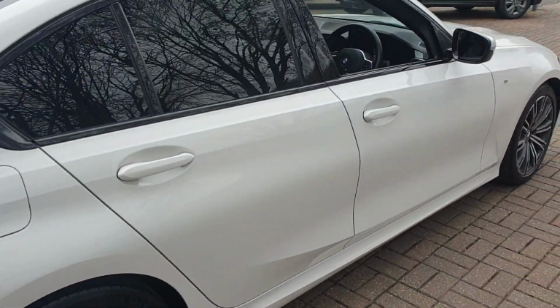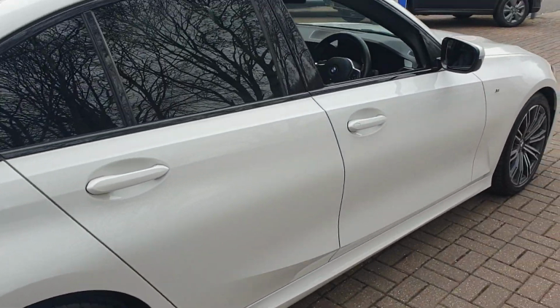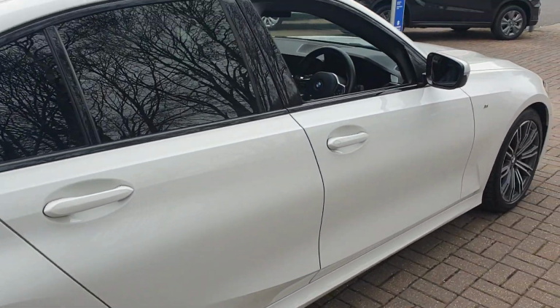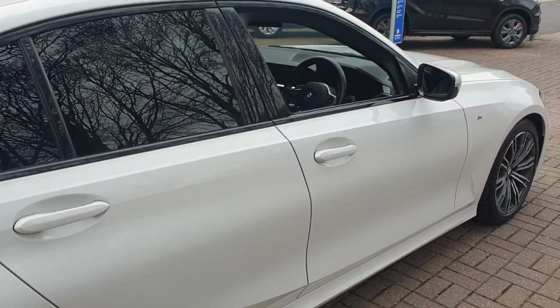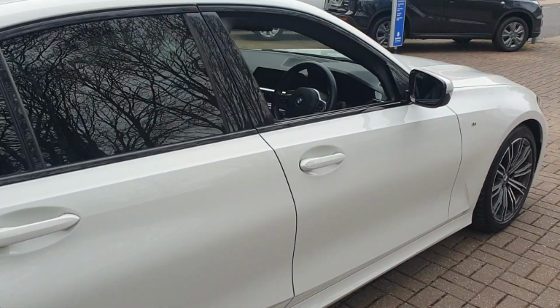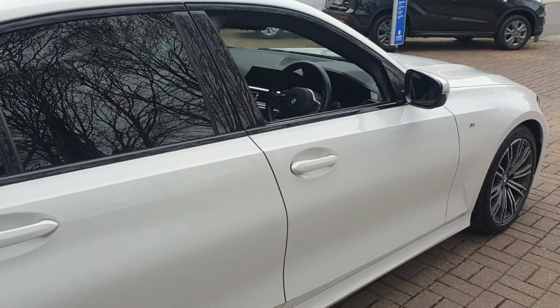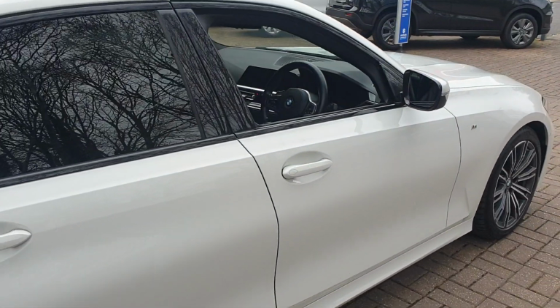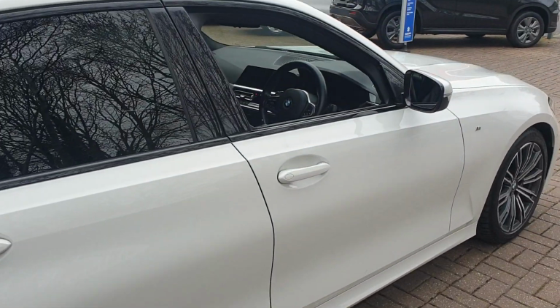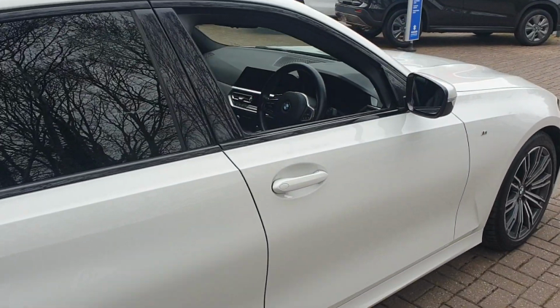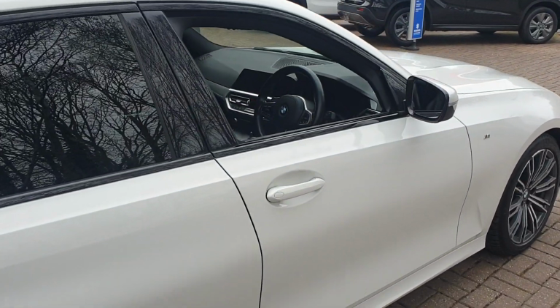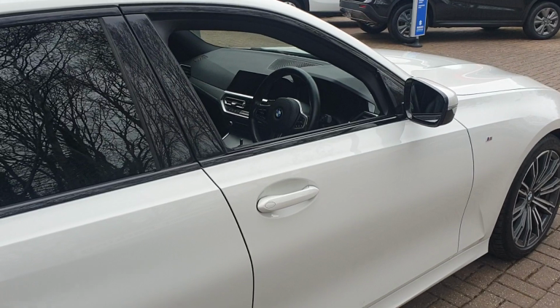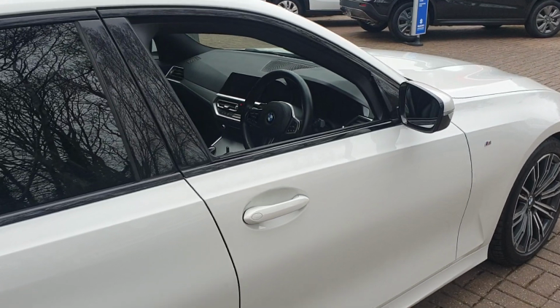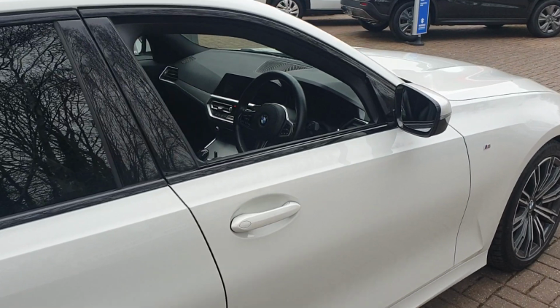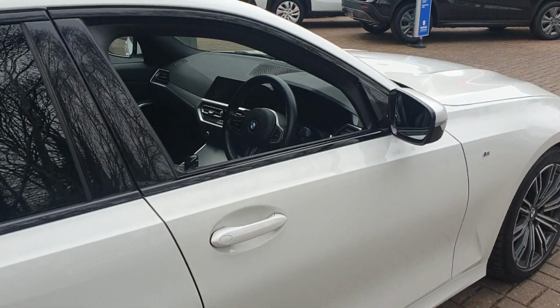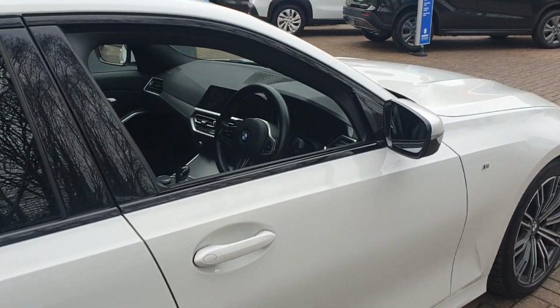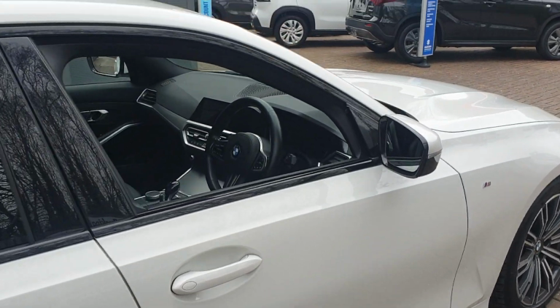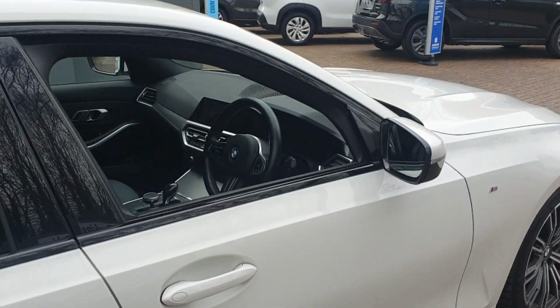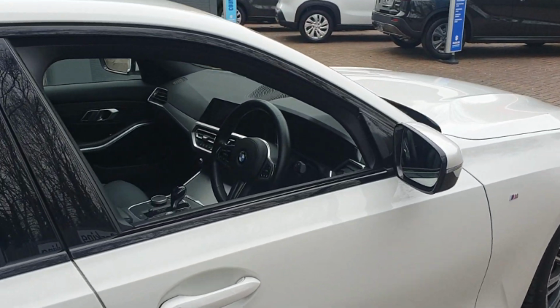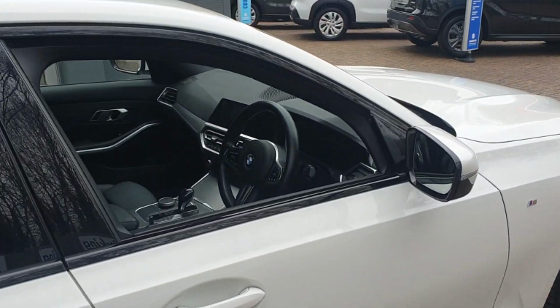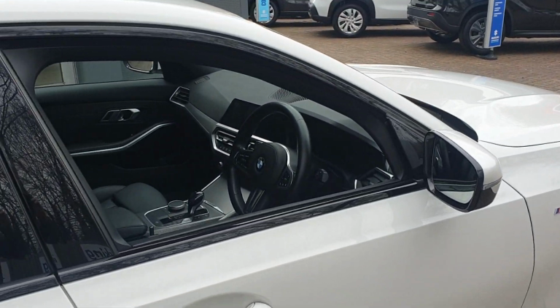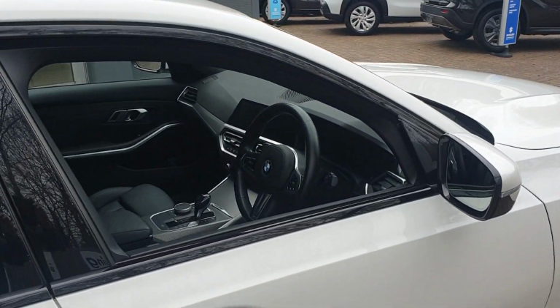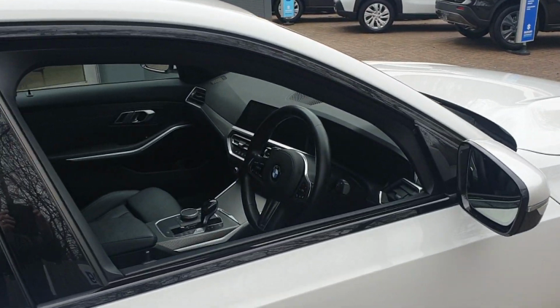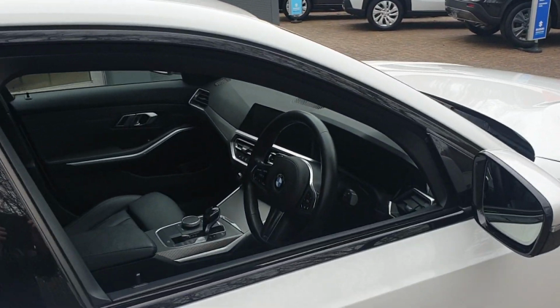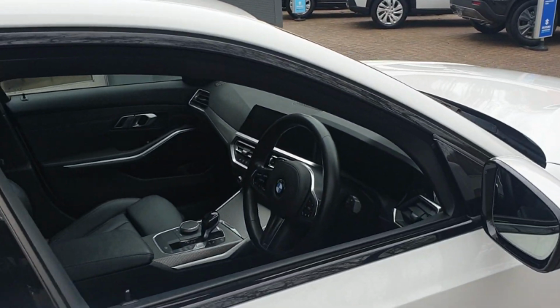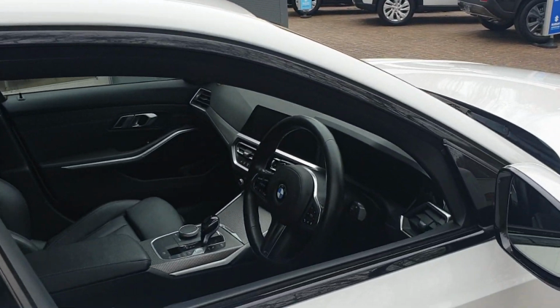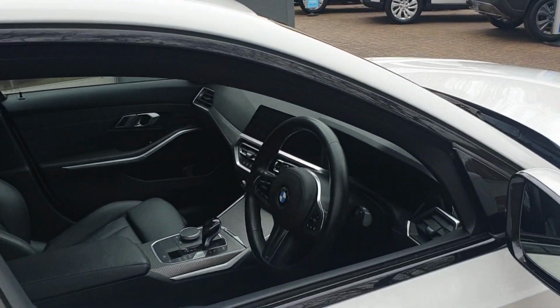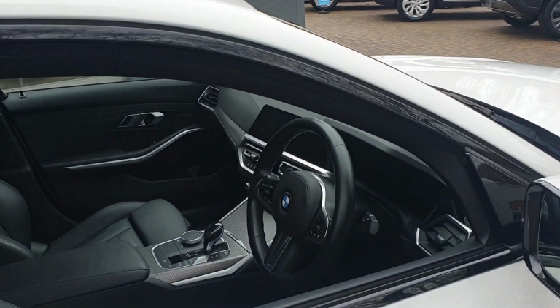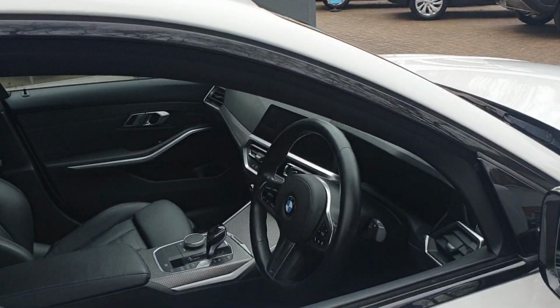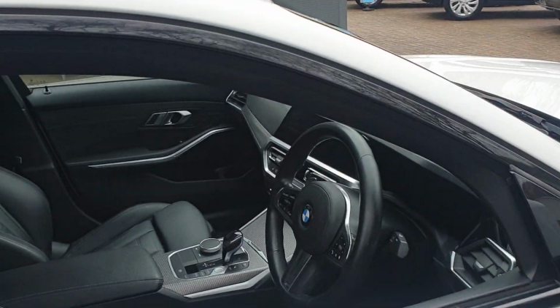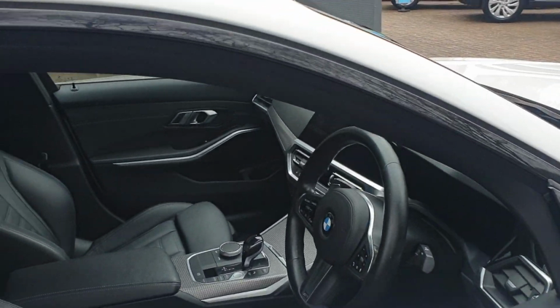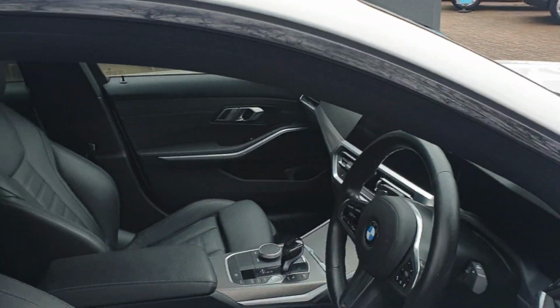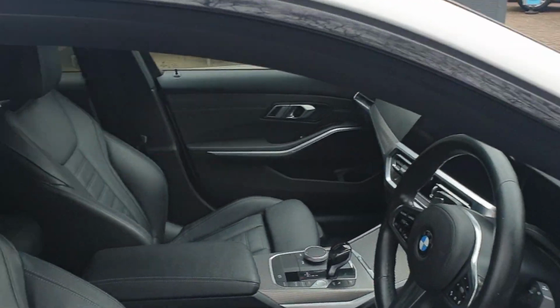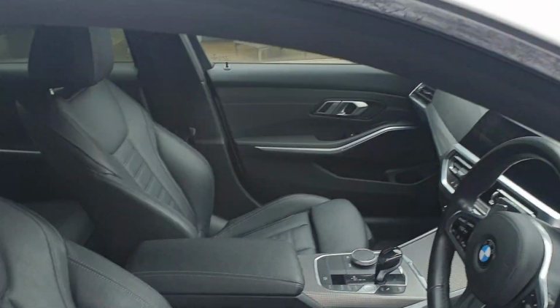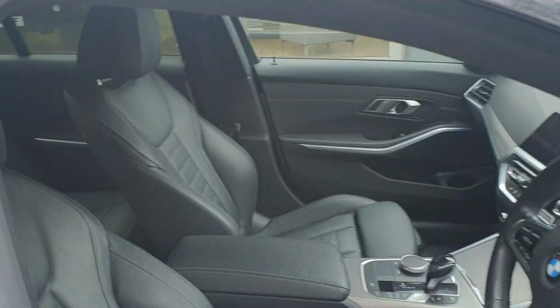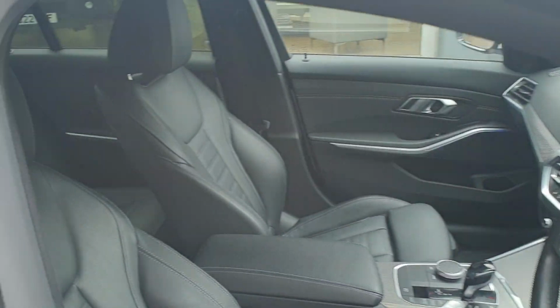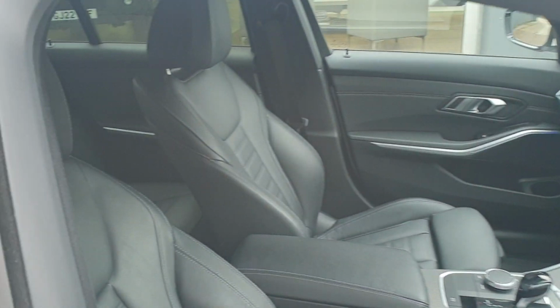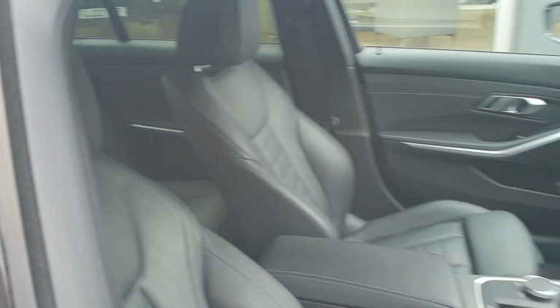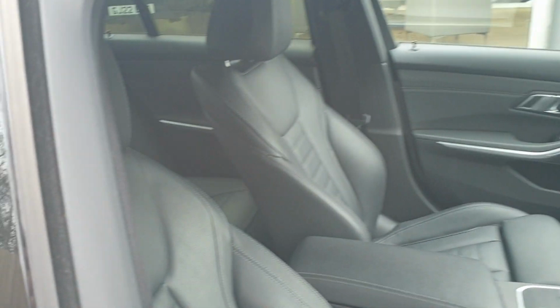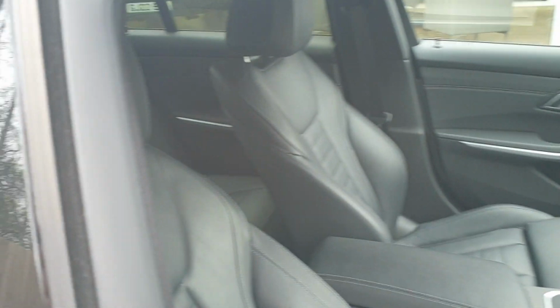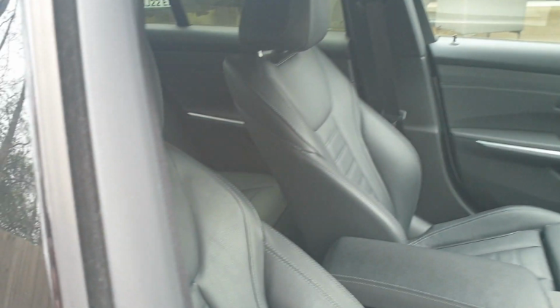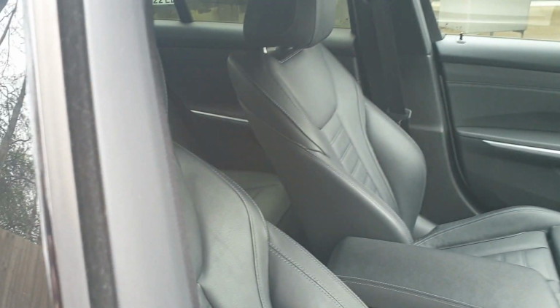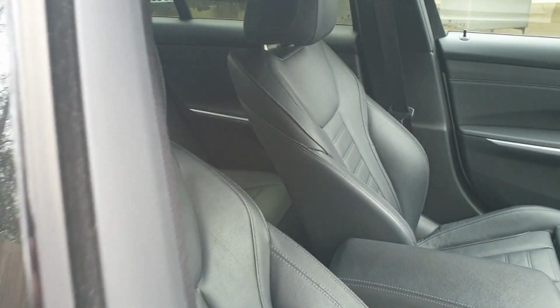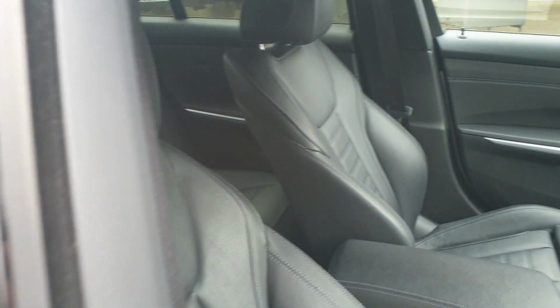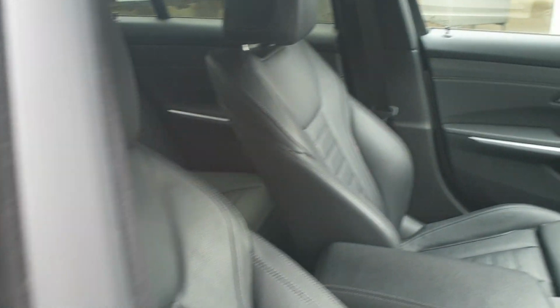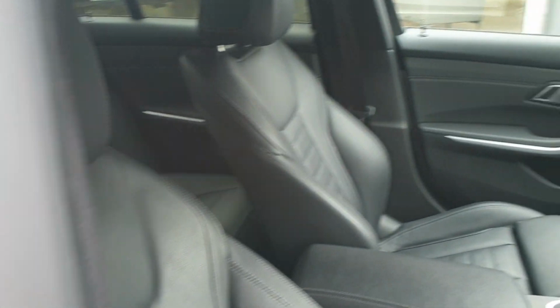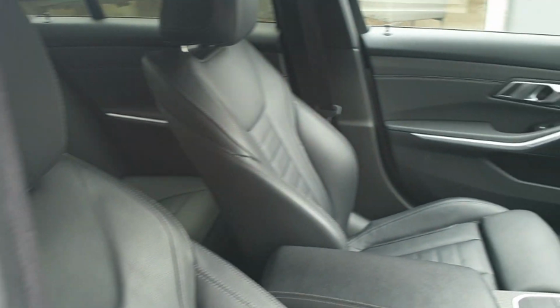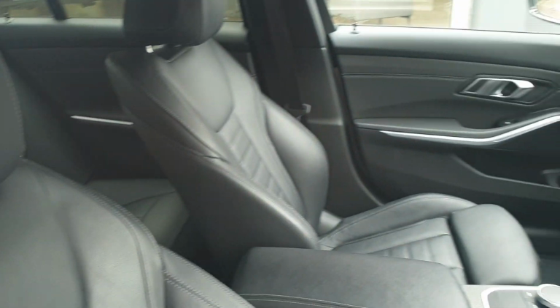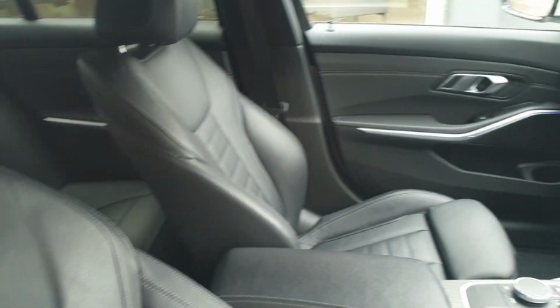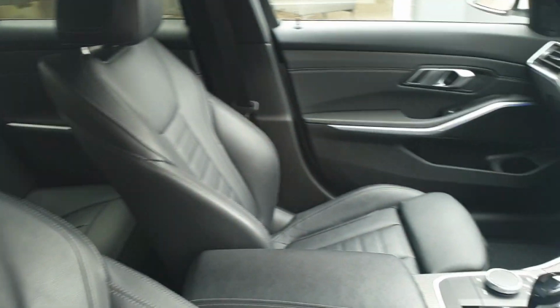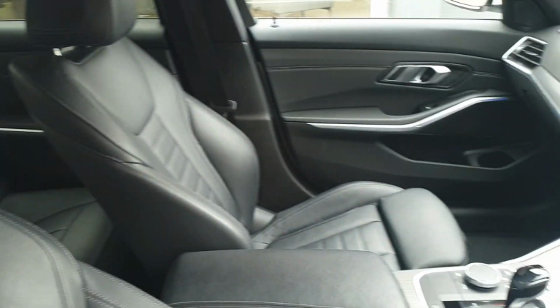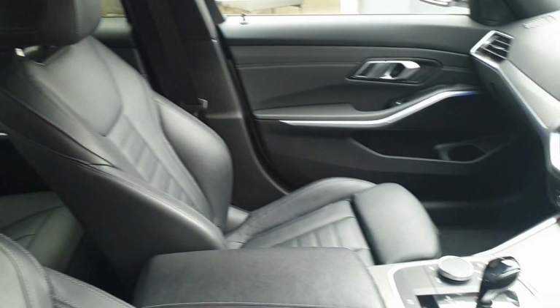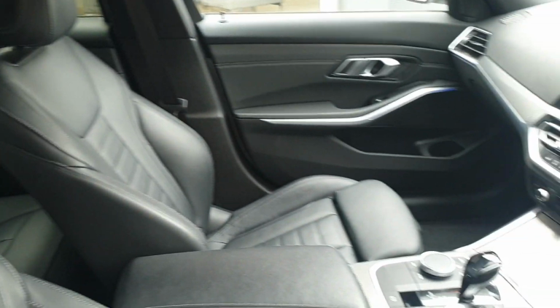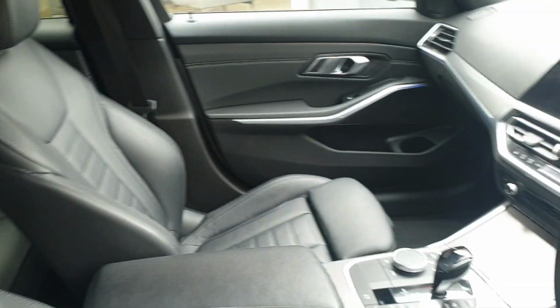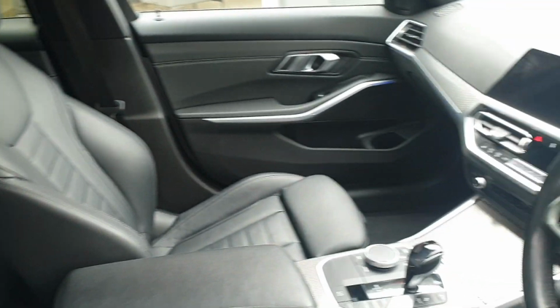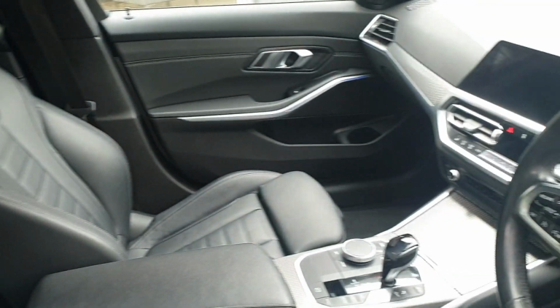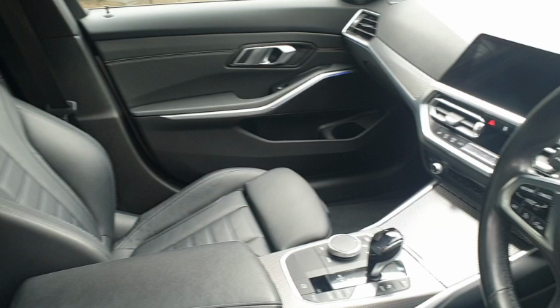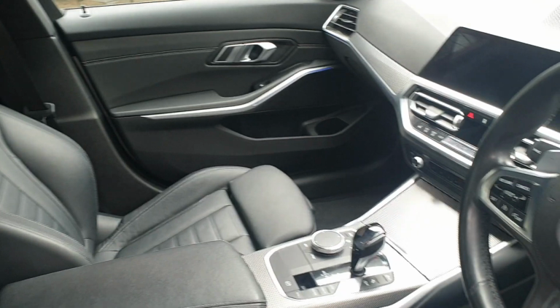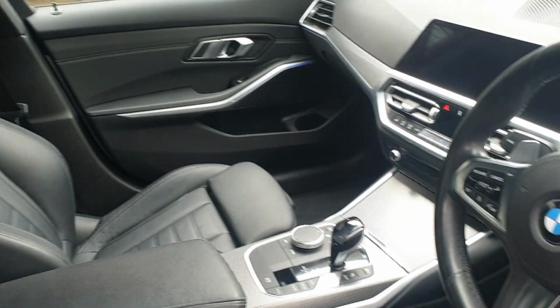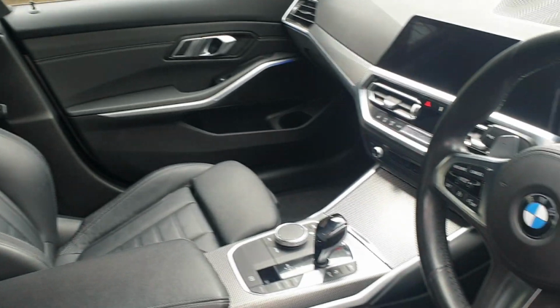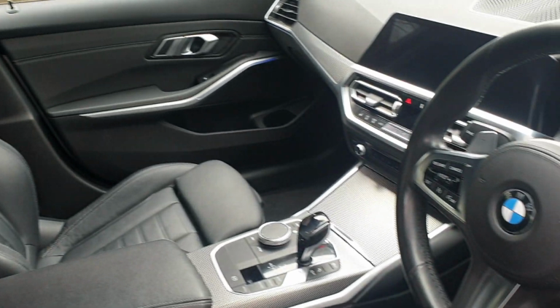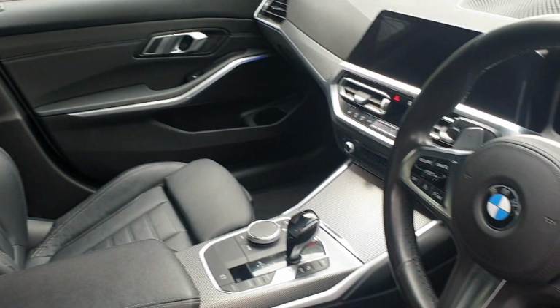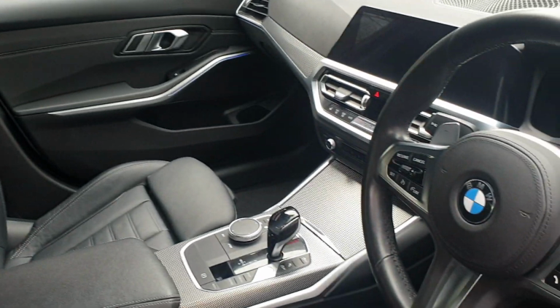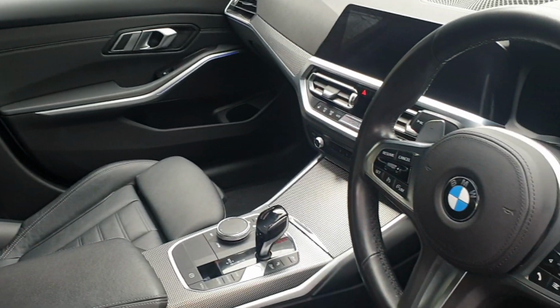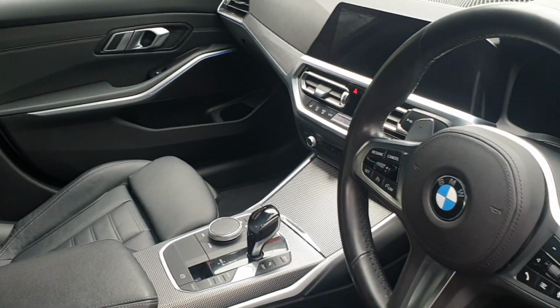It has a multifunctional steering wheel, DAB stereo, sat nav, electric mirrors, and sports seats.